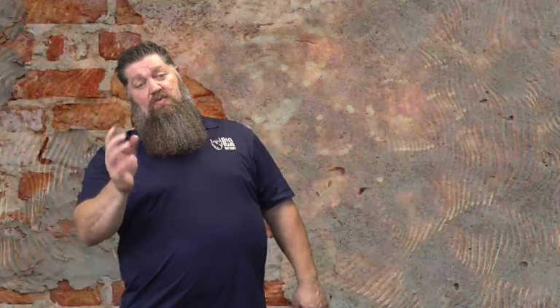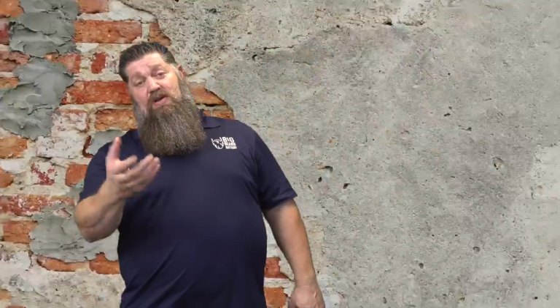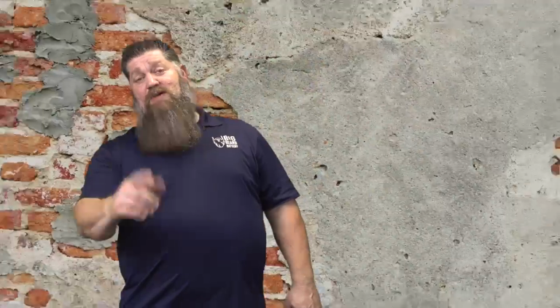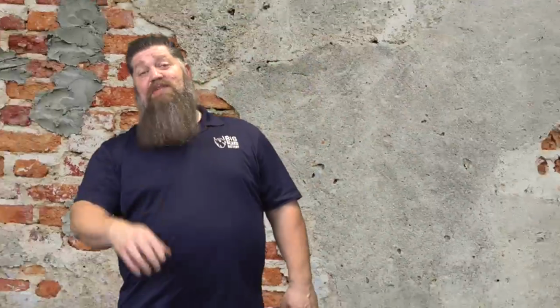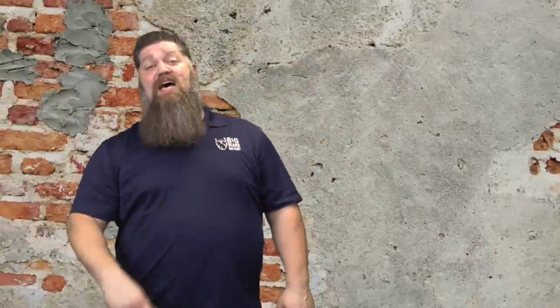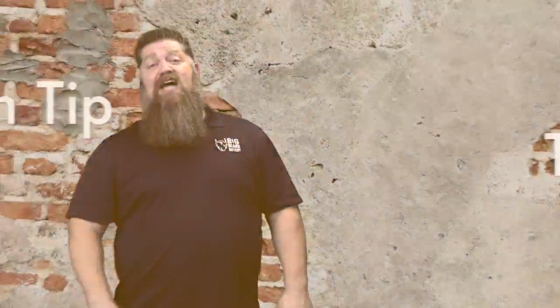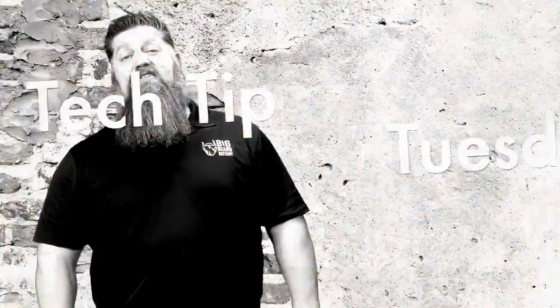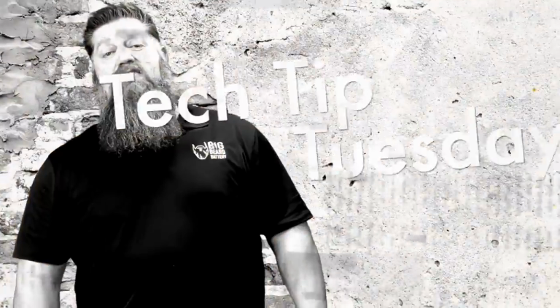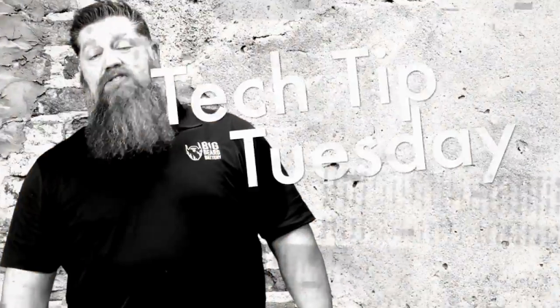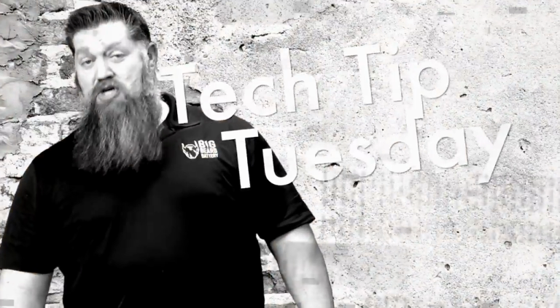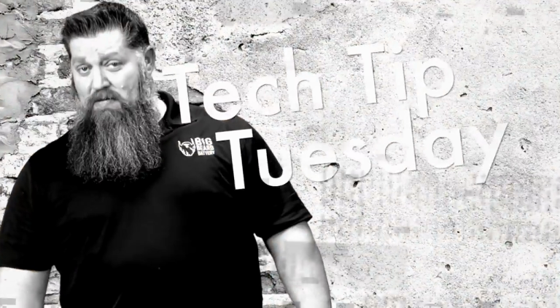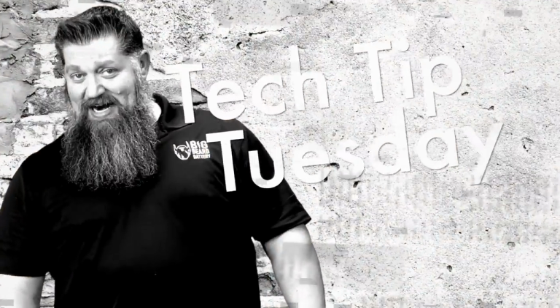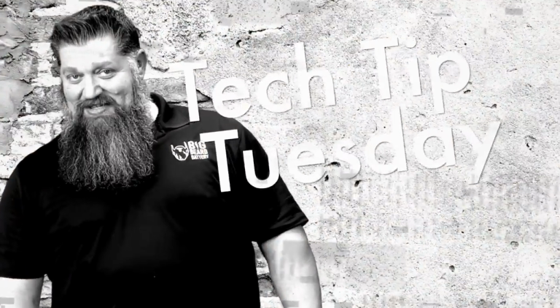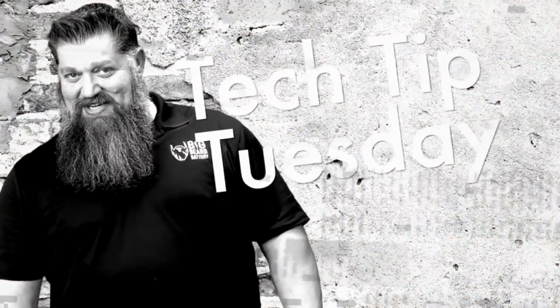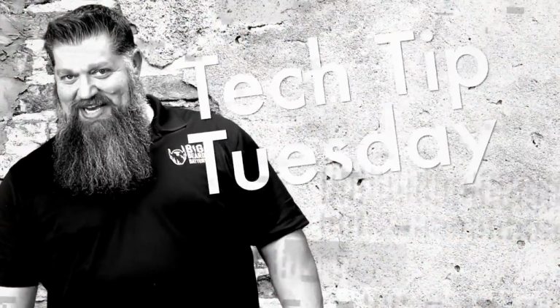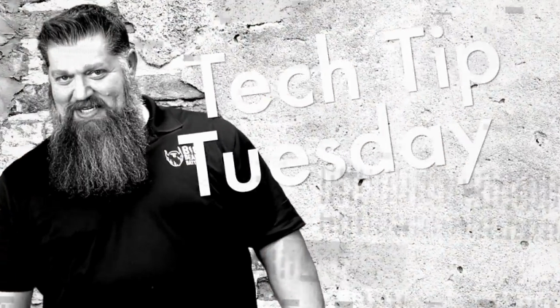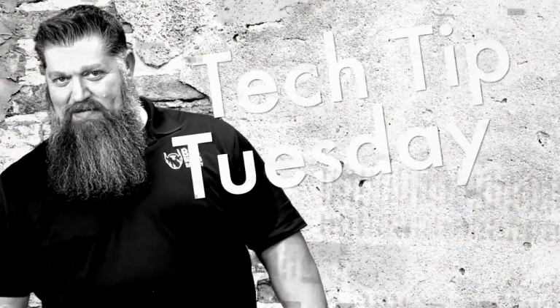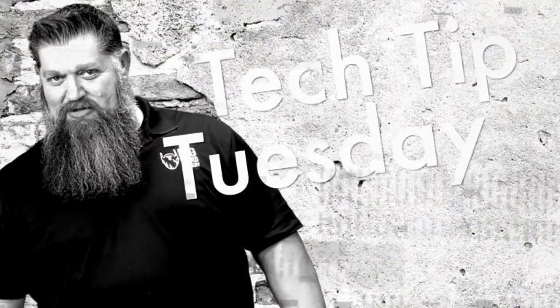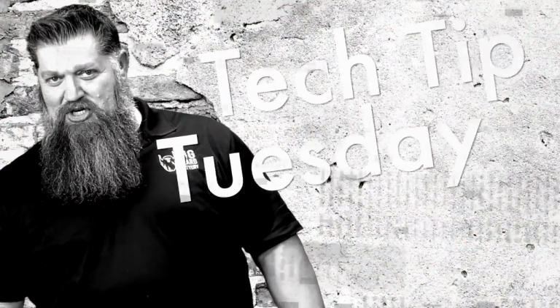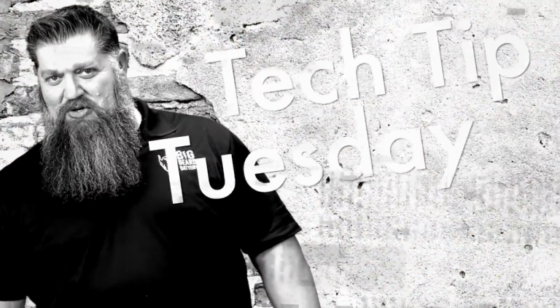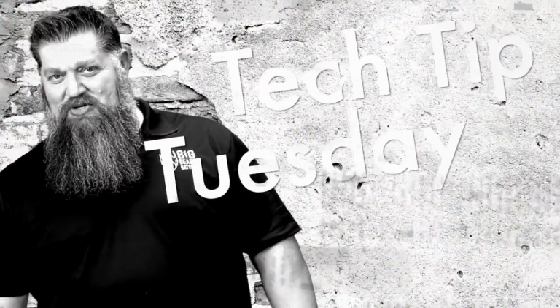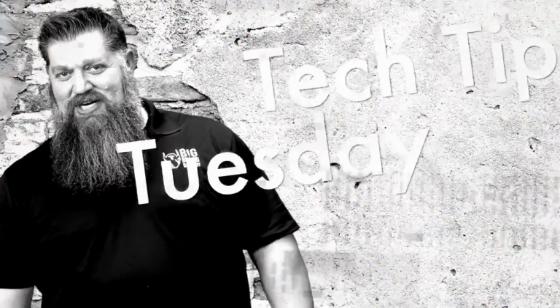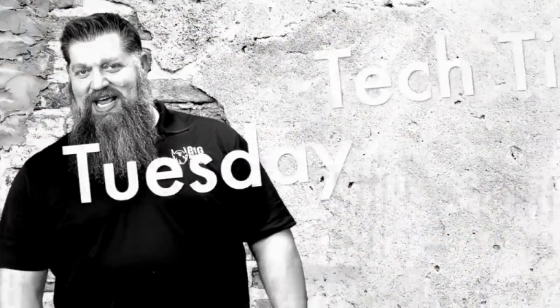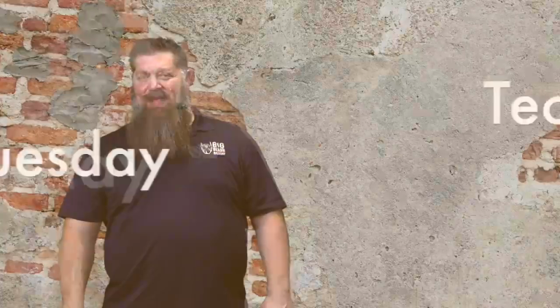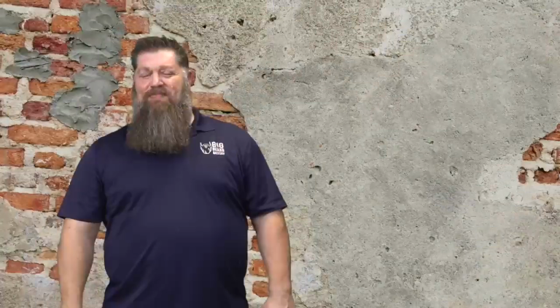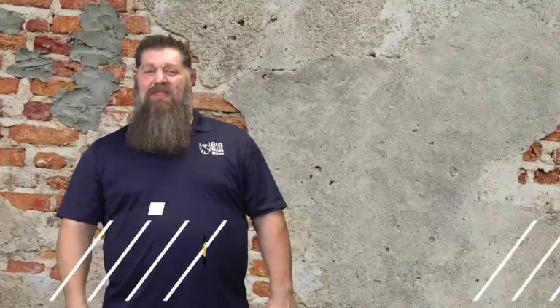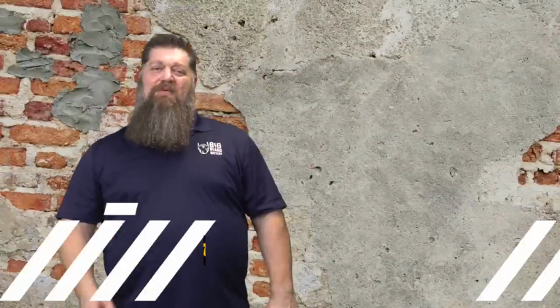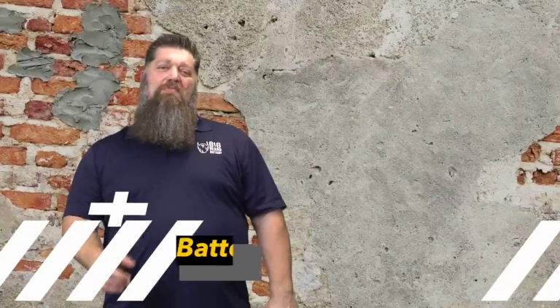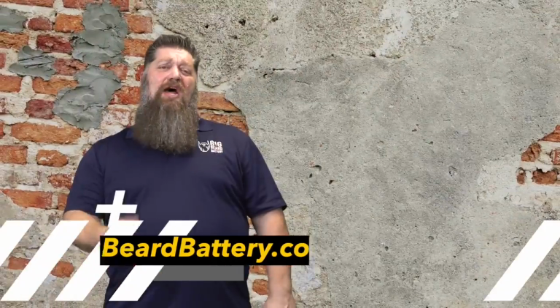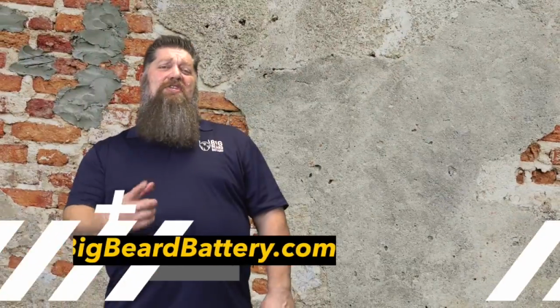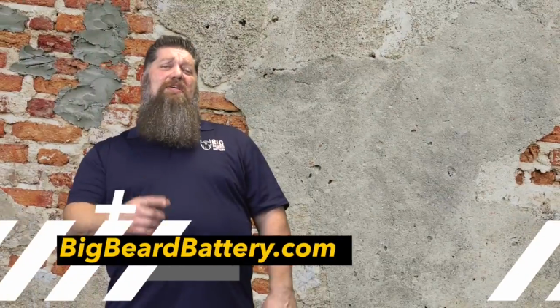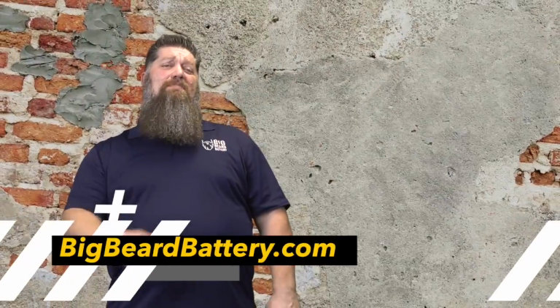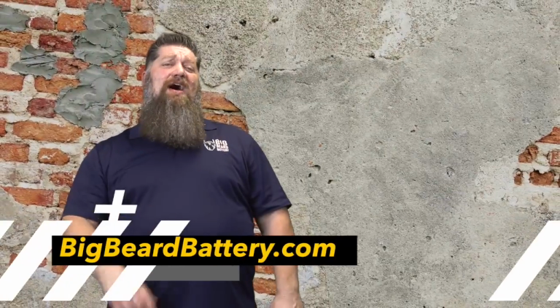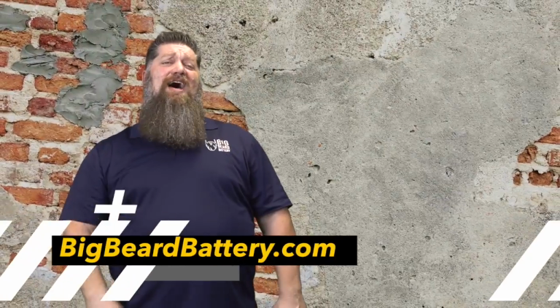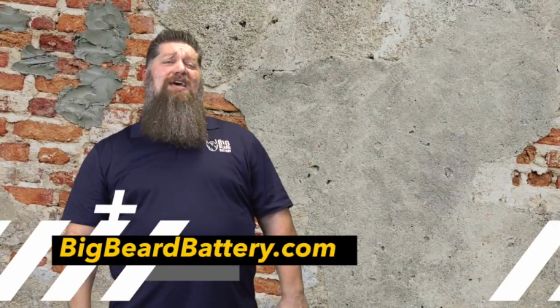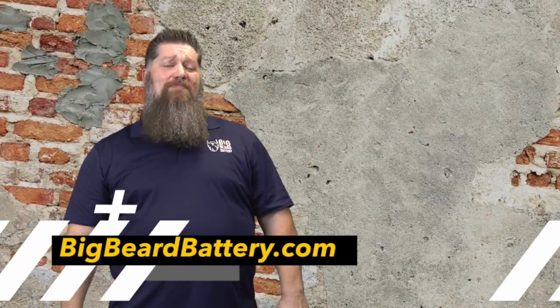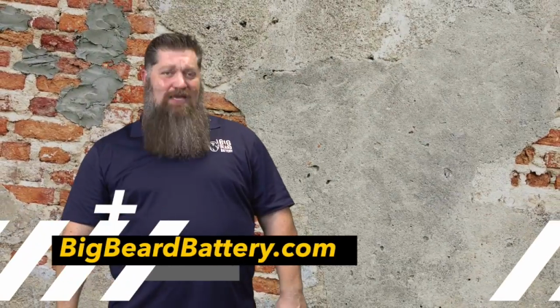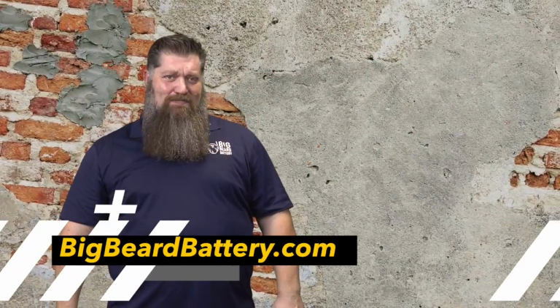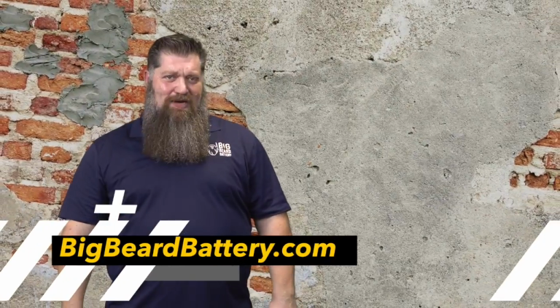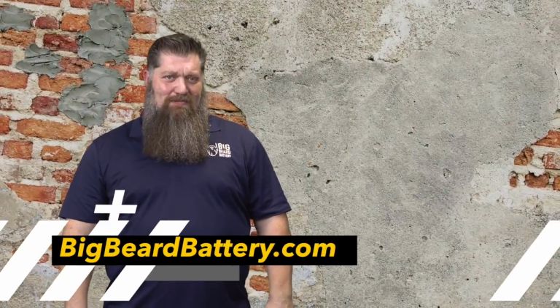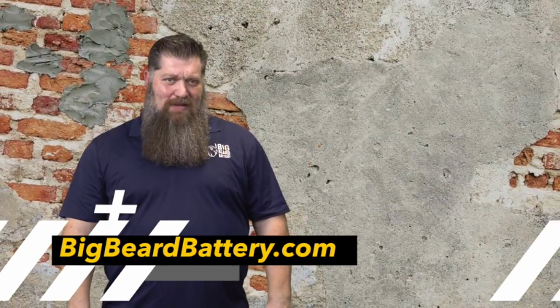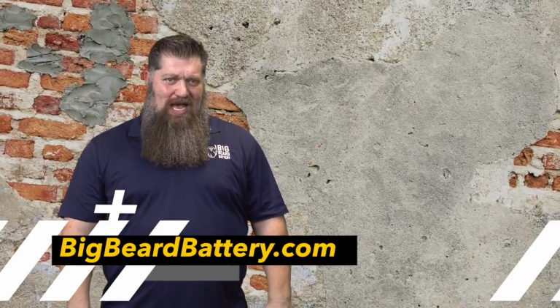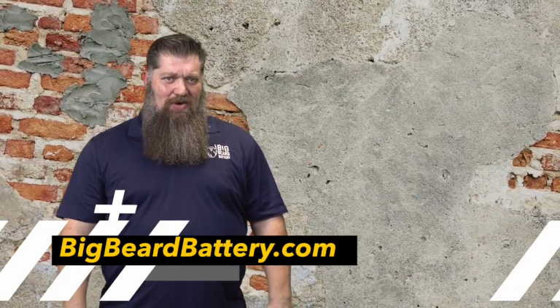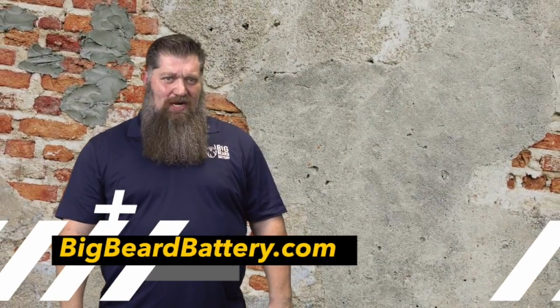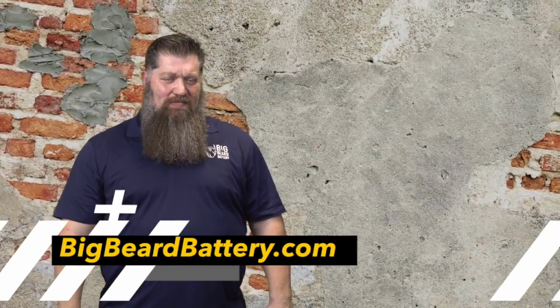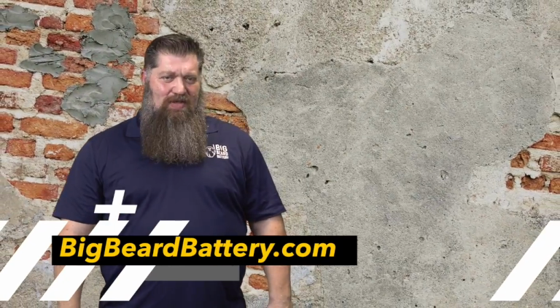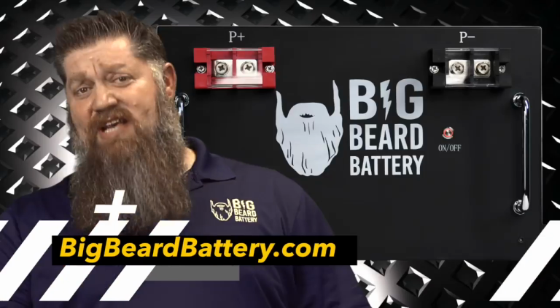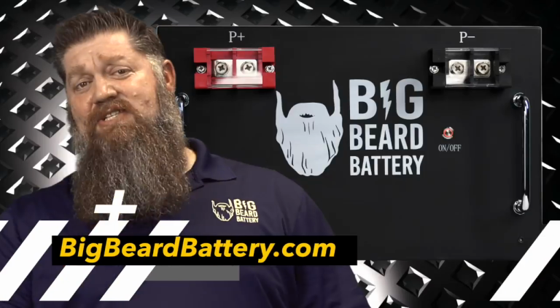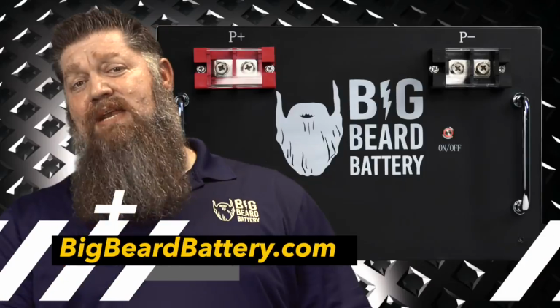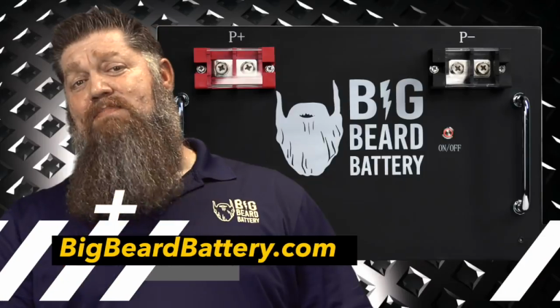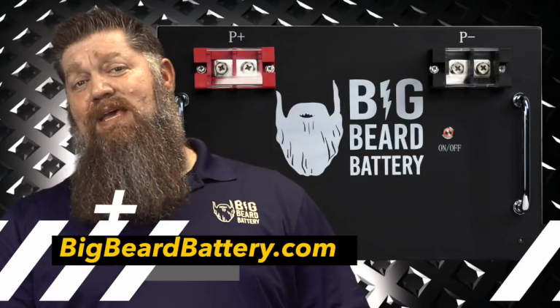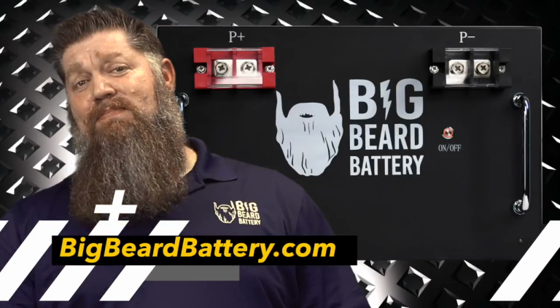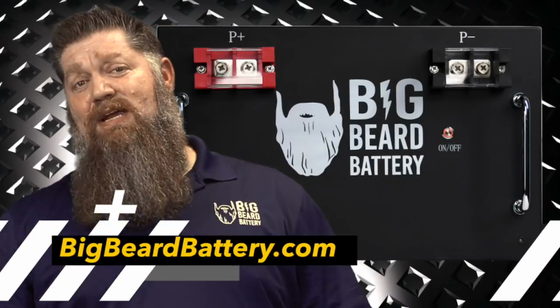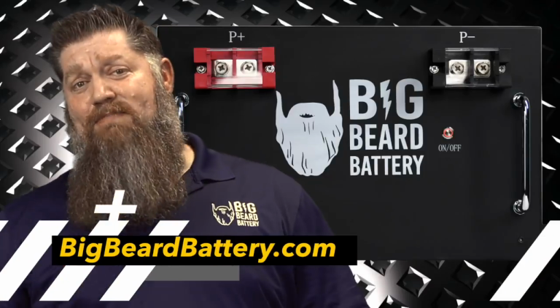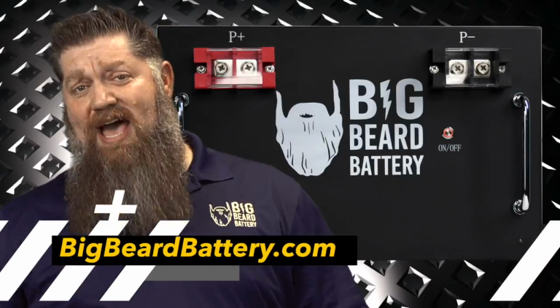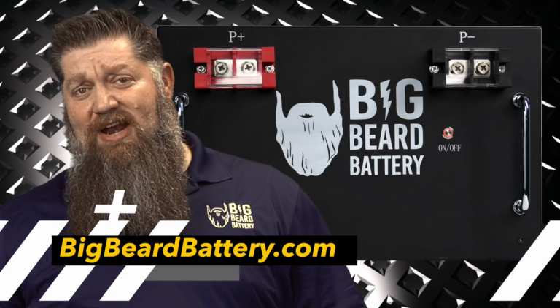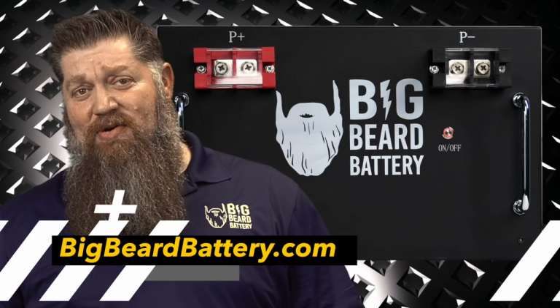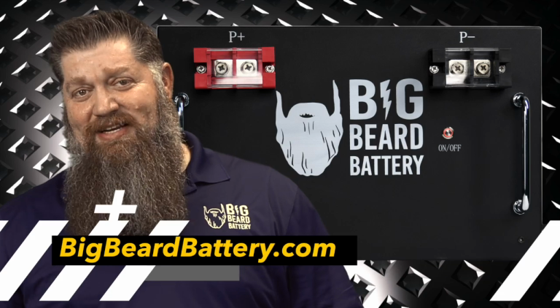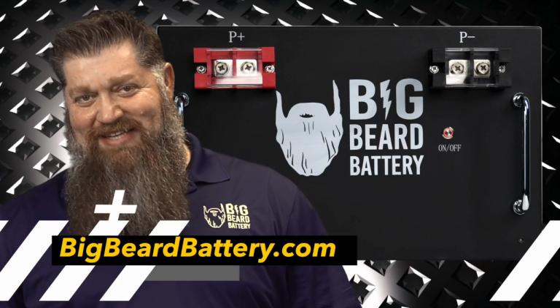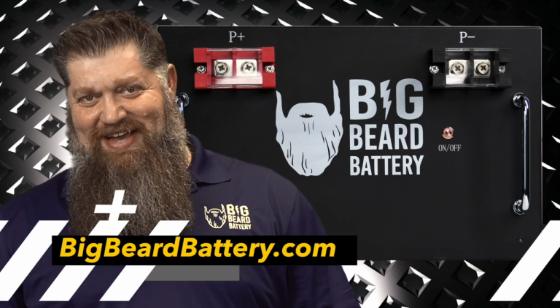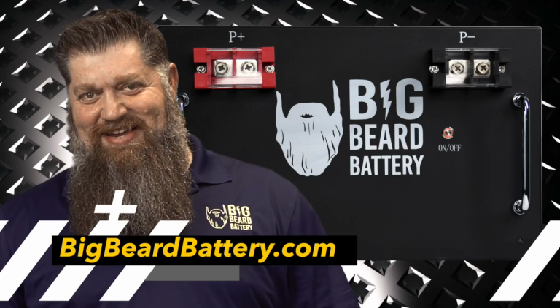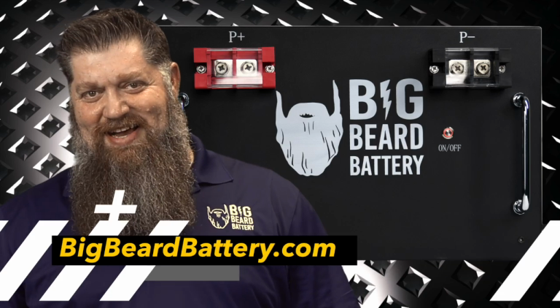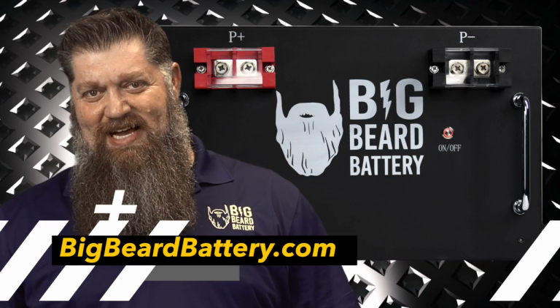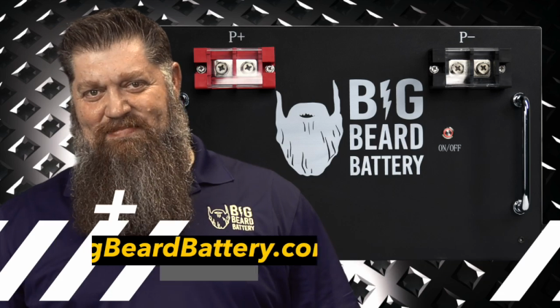Welcome to Todd's 2-Minute Tech Tip Tuesday, brought to you by Big Beard Battery. Visit BigBeardBattery.com.